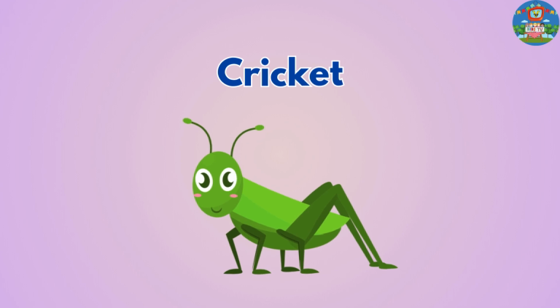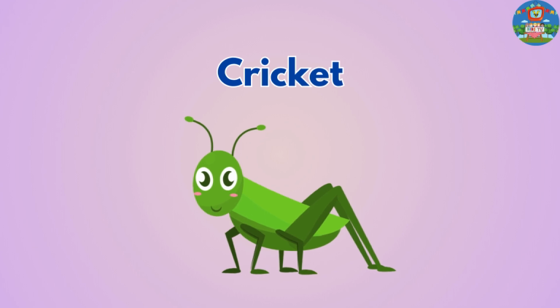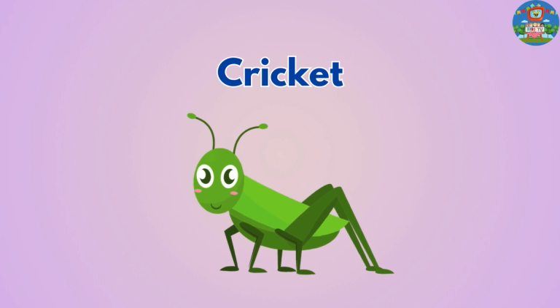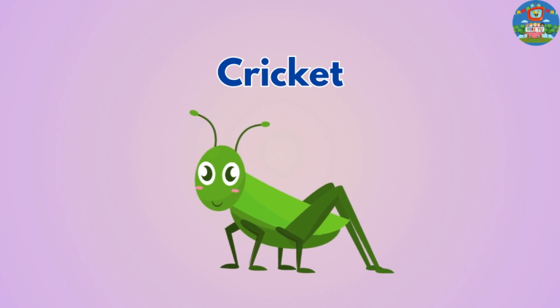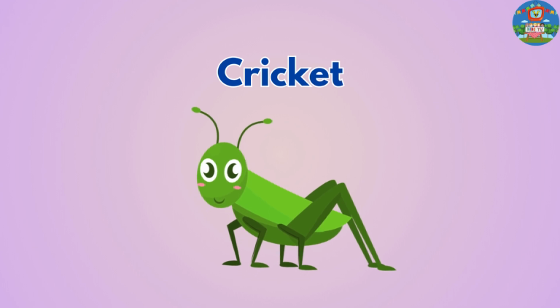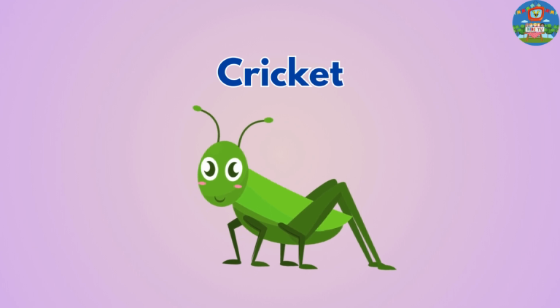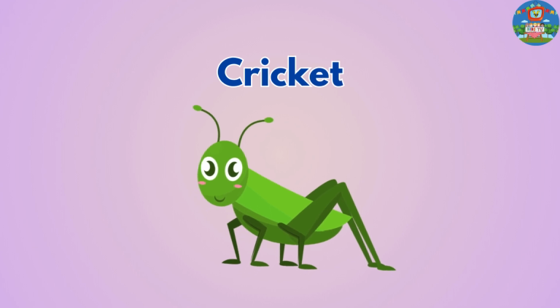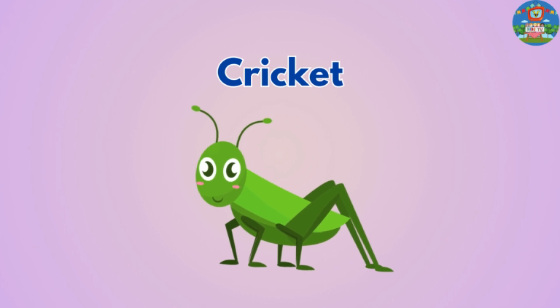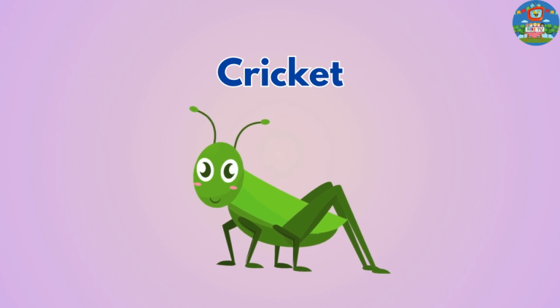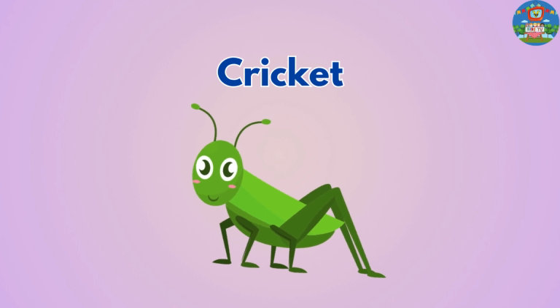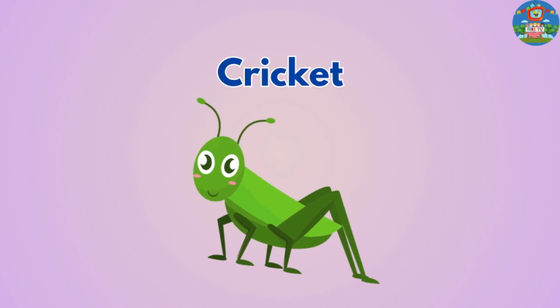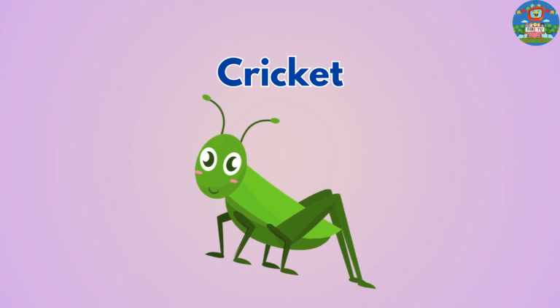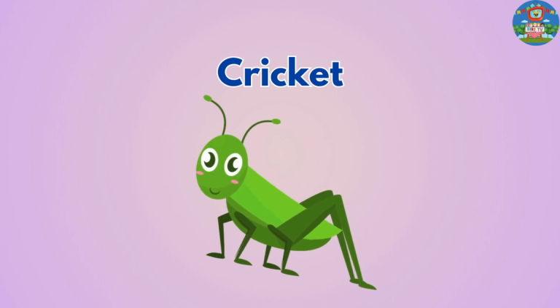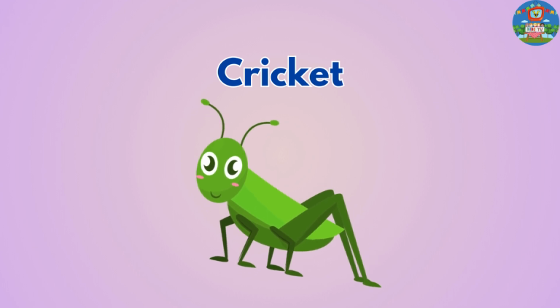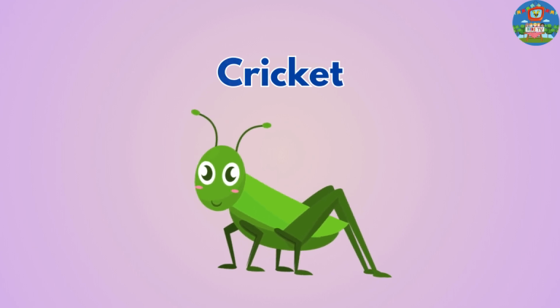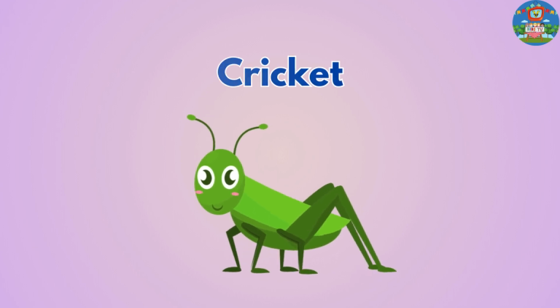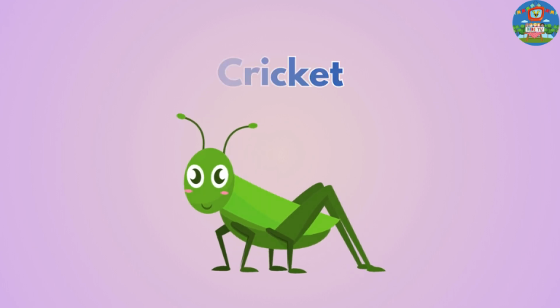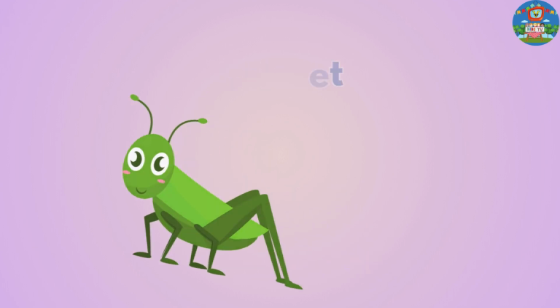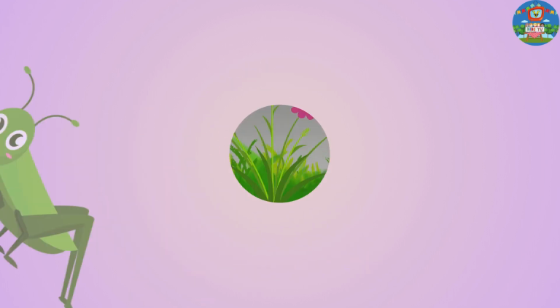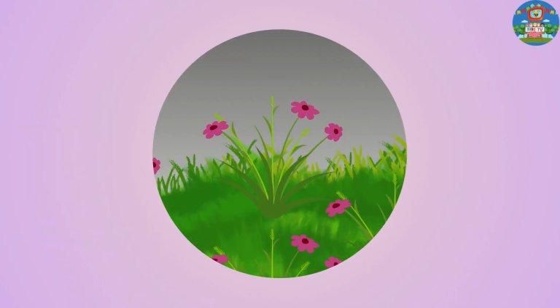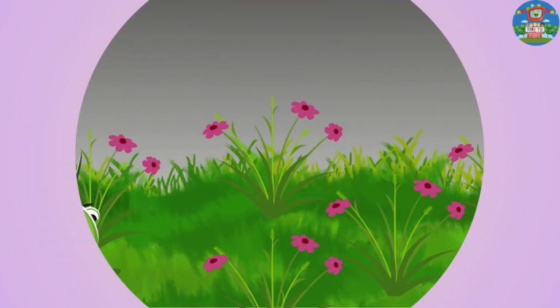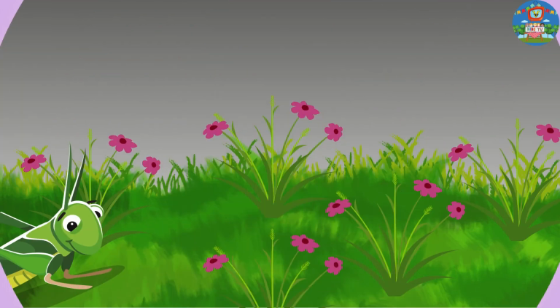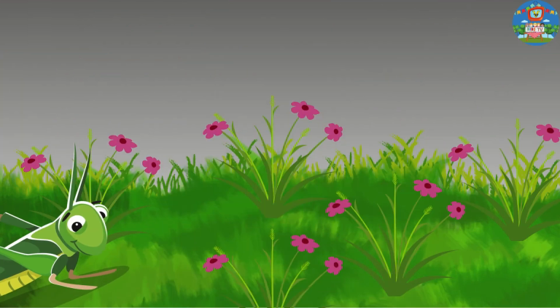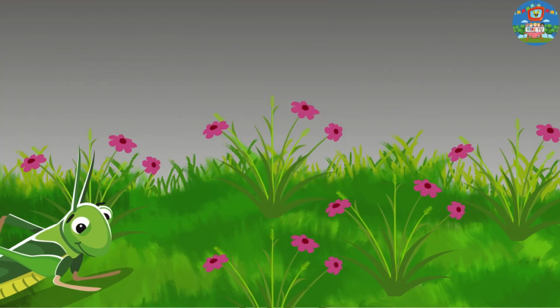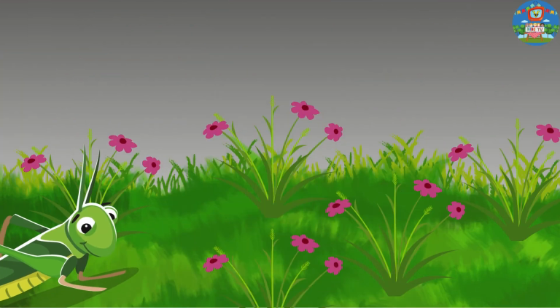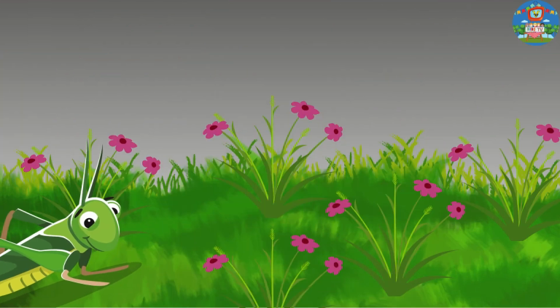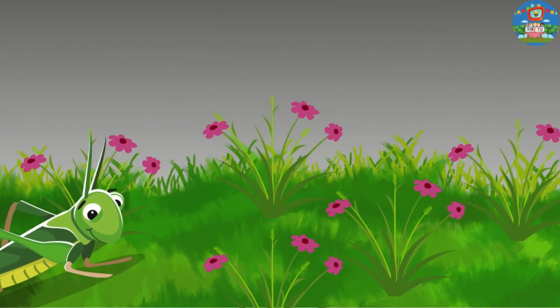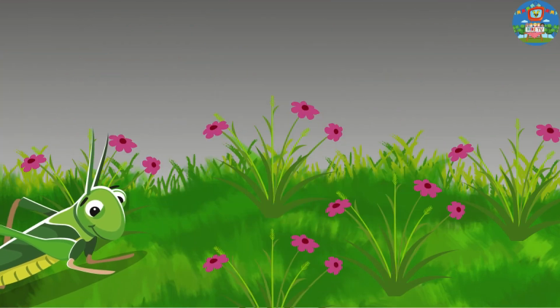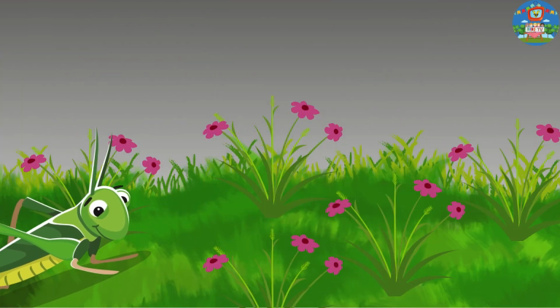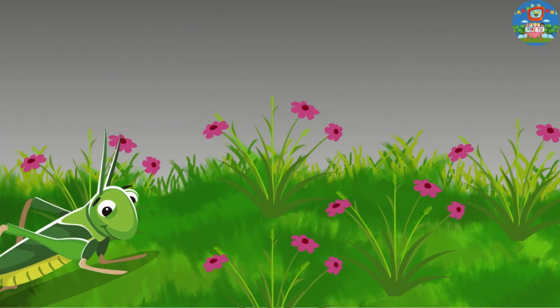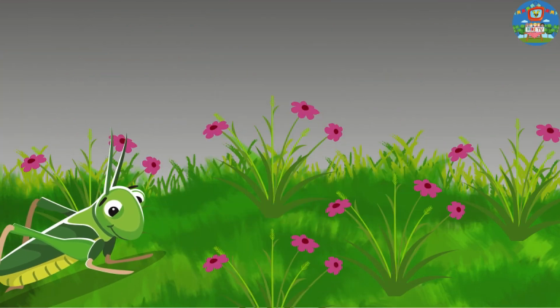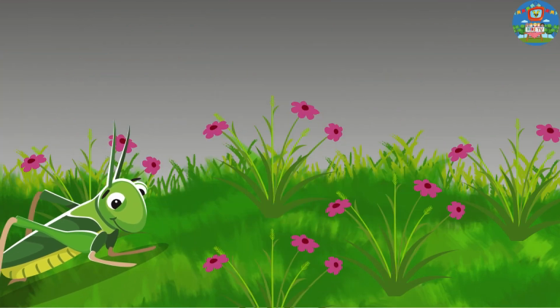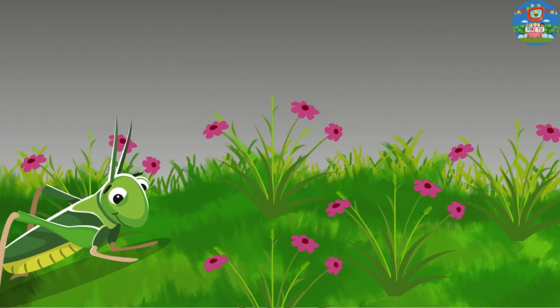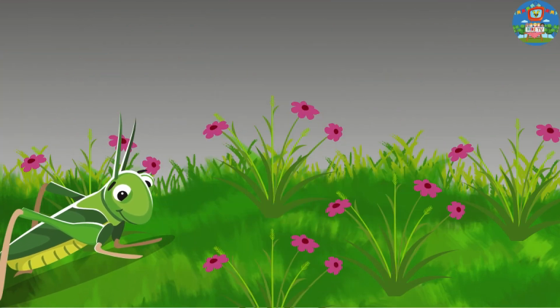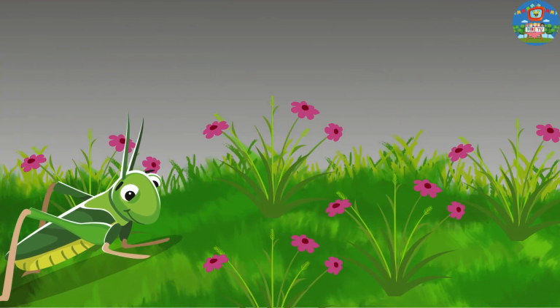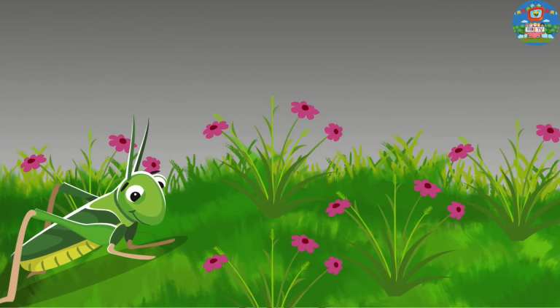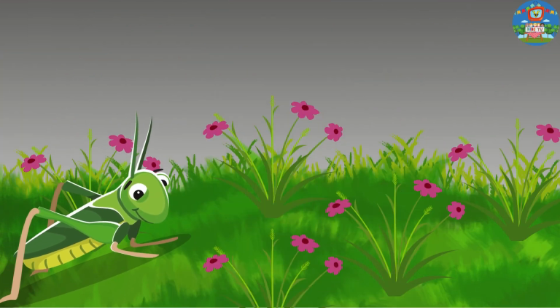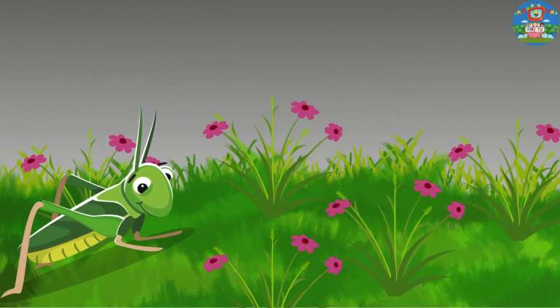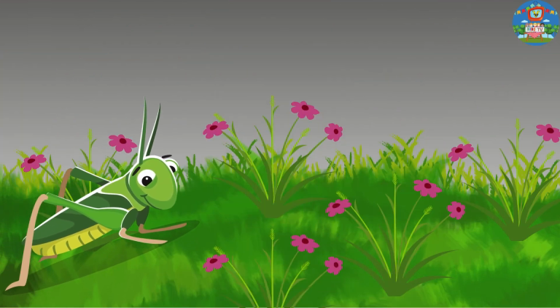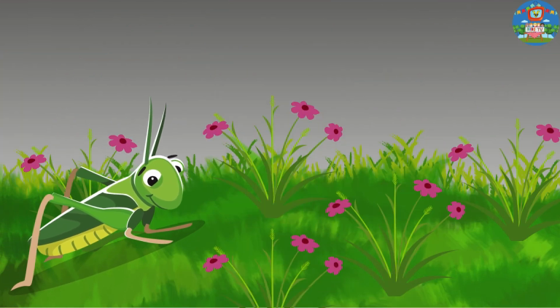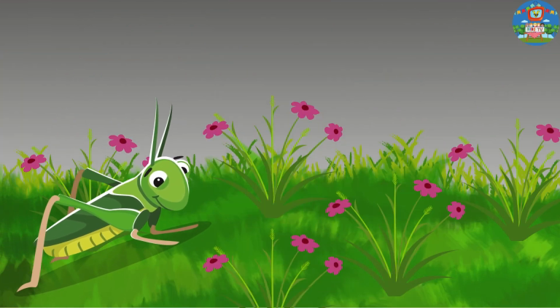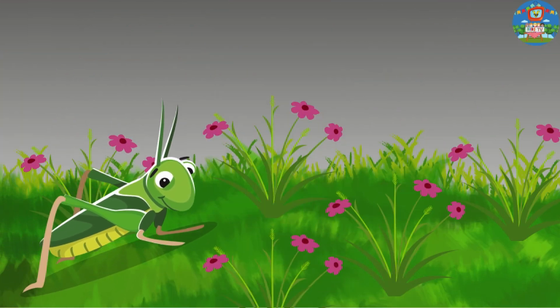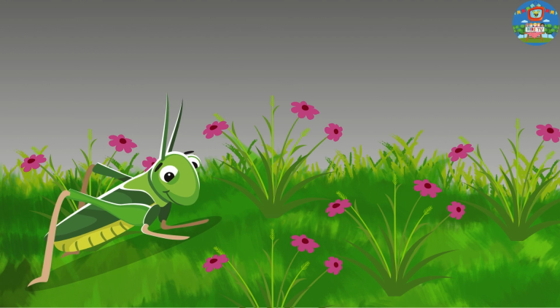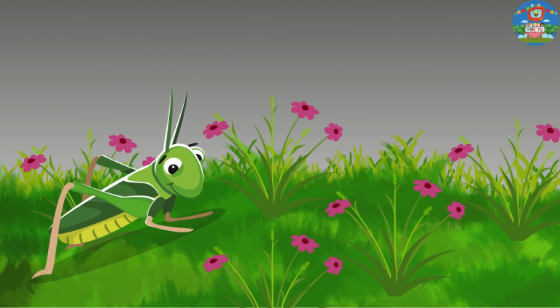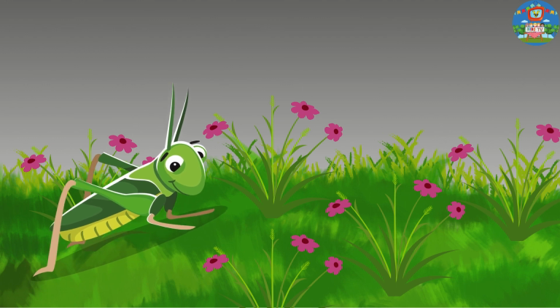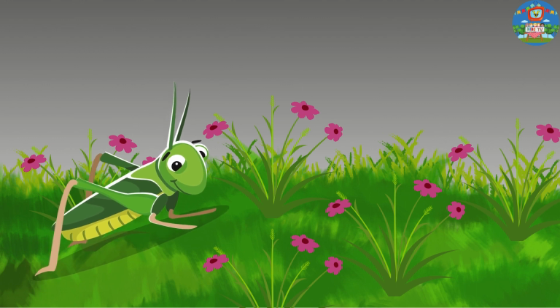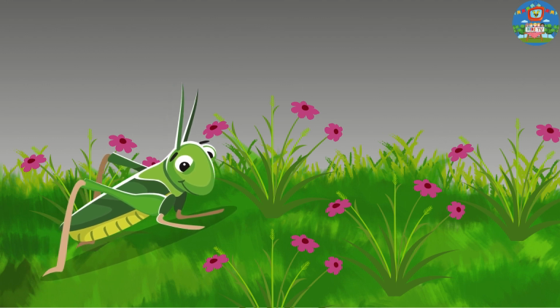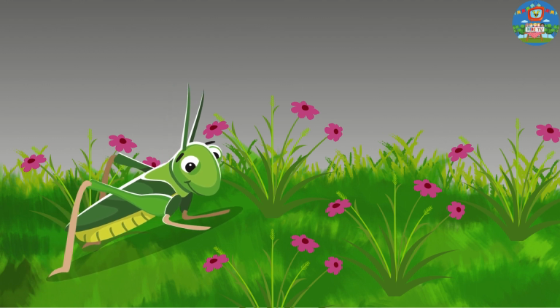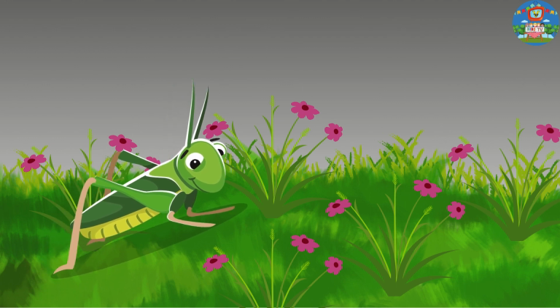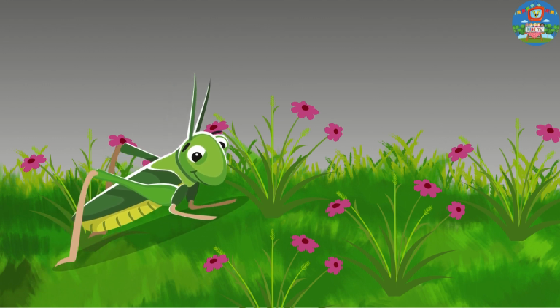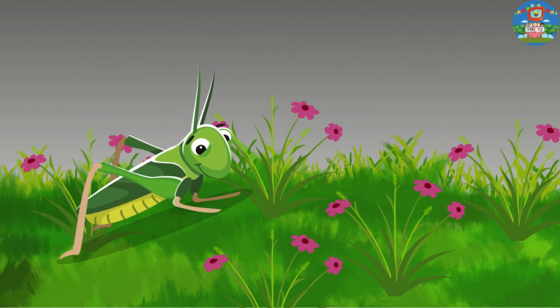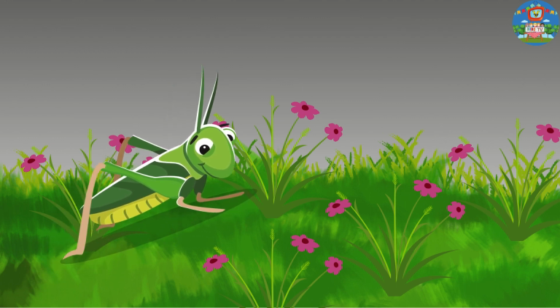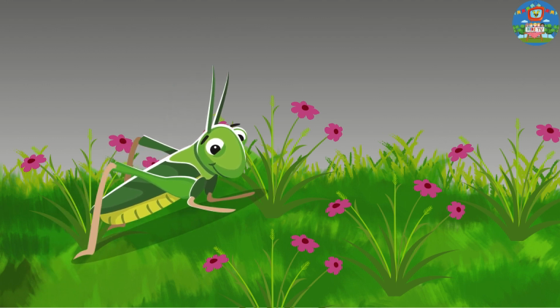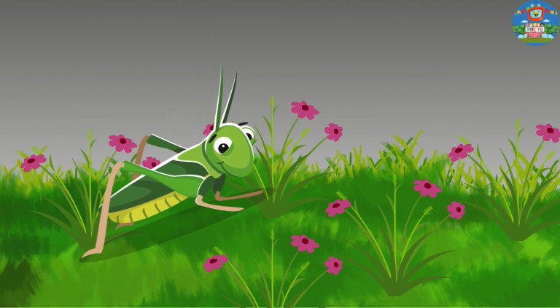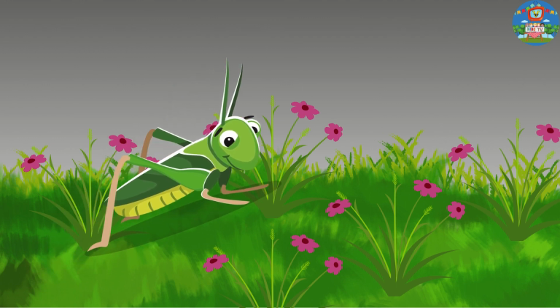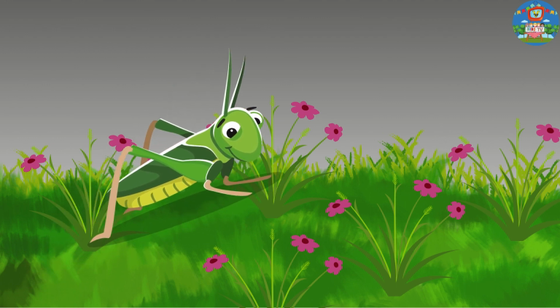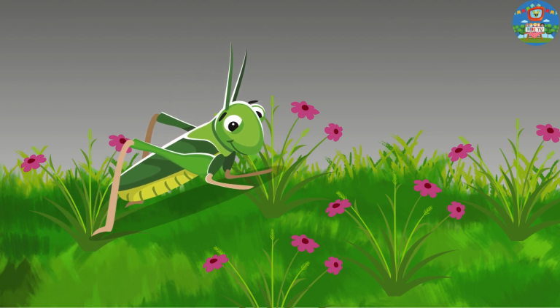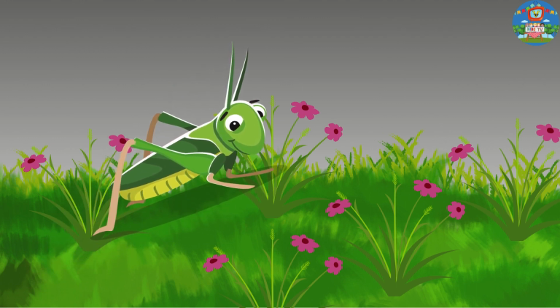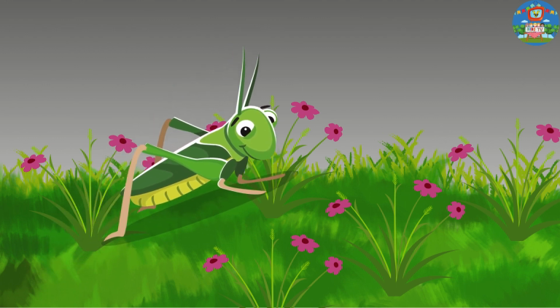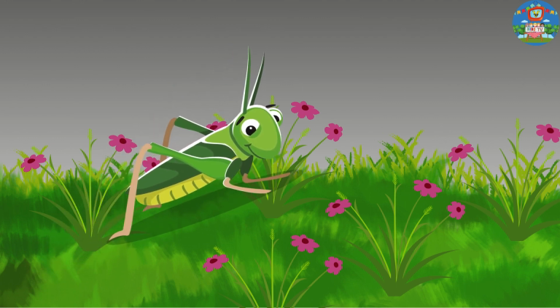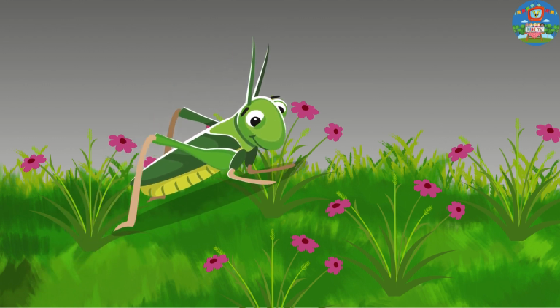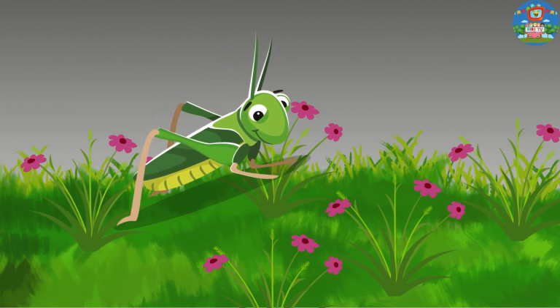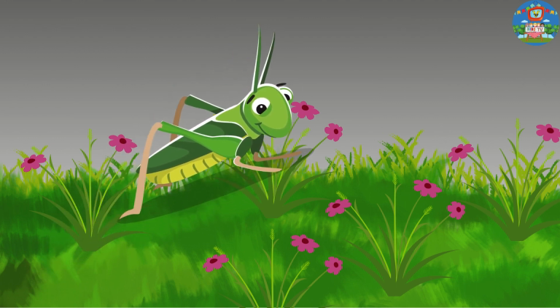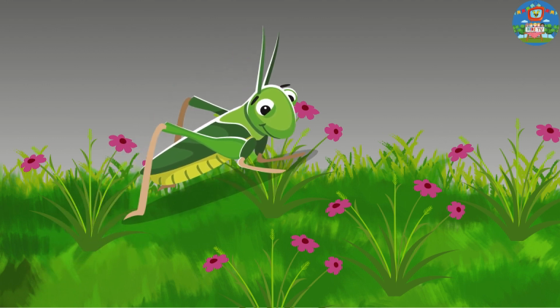Cricket. Crickets make chirping sounds by rubbing their wings together, especially at night.